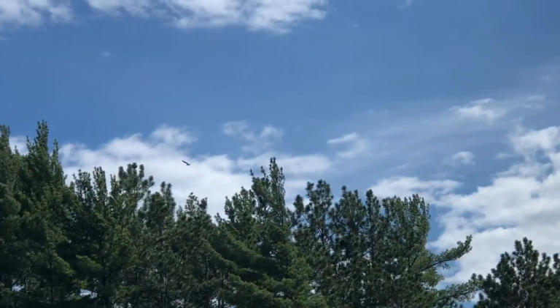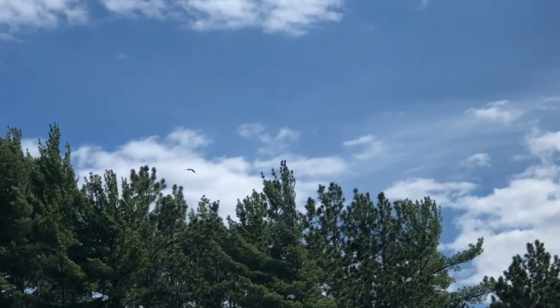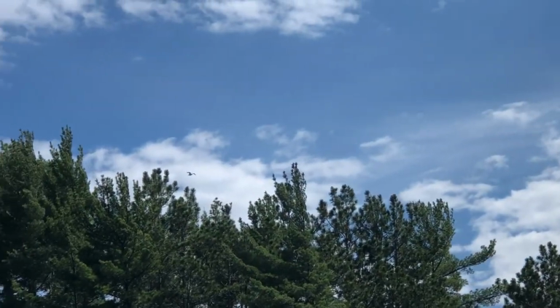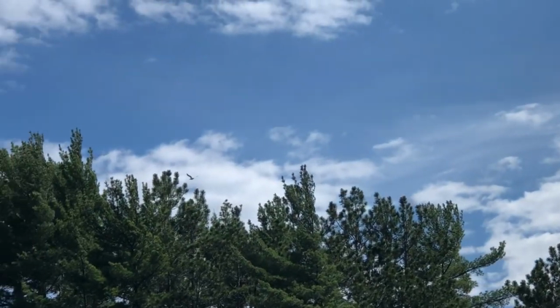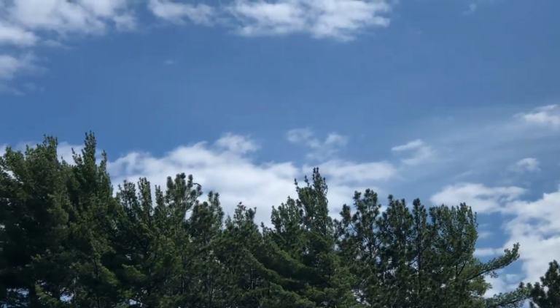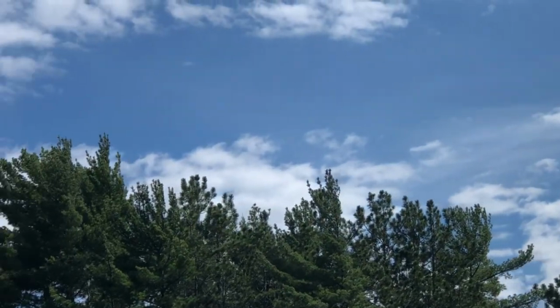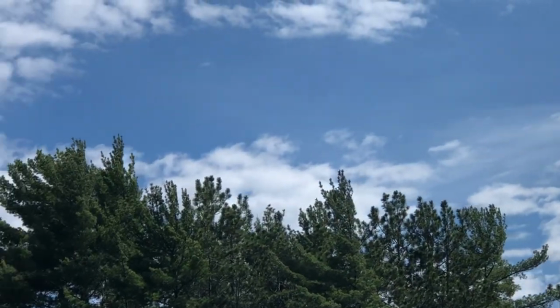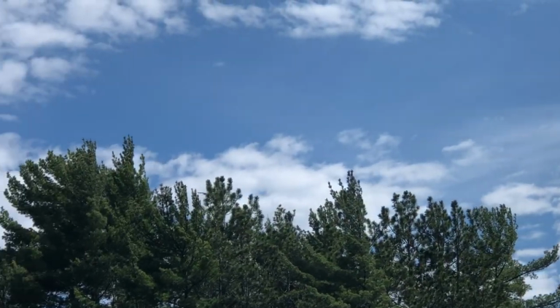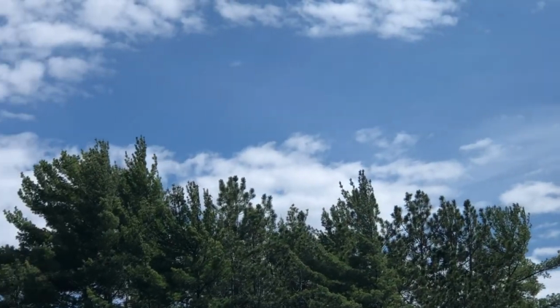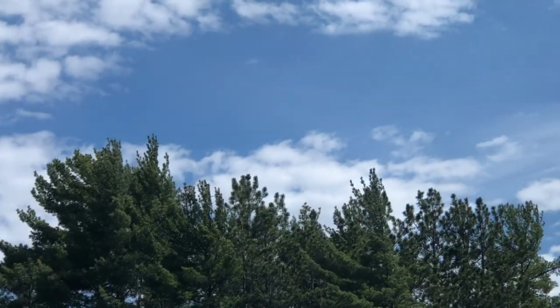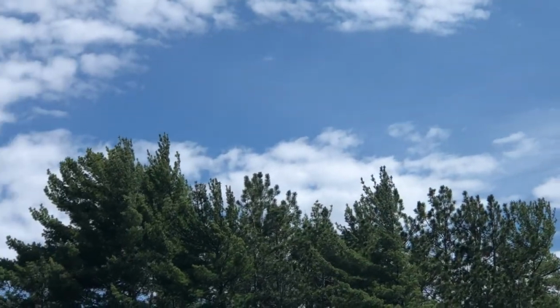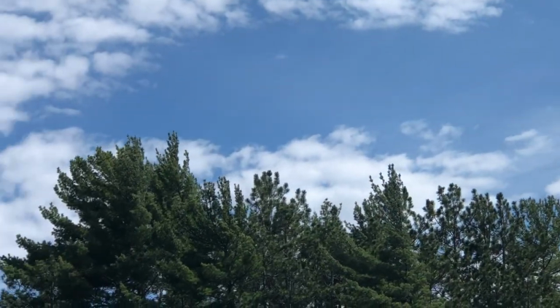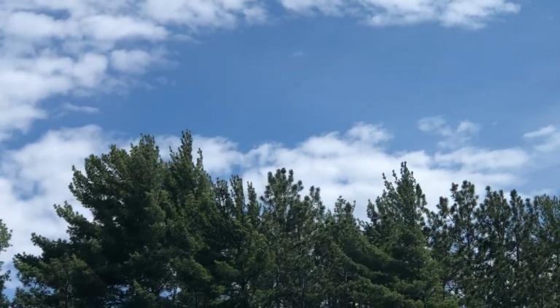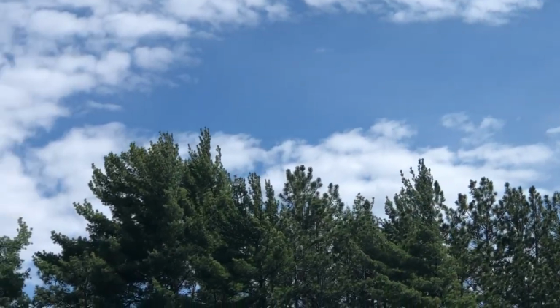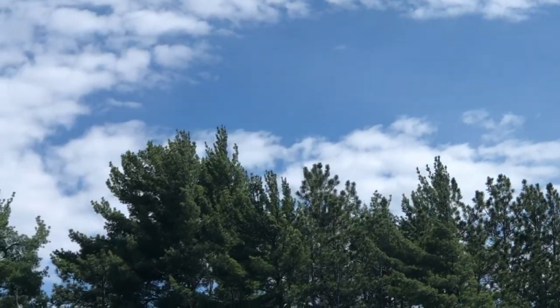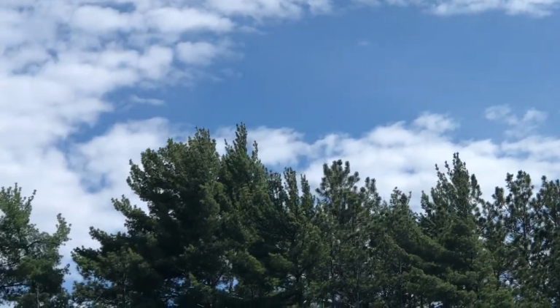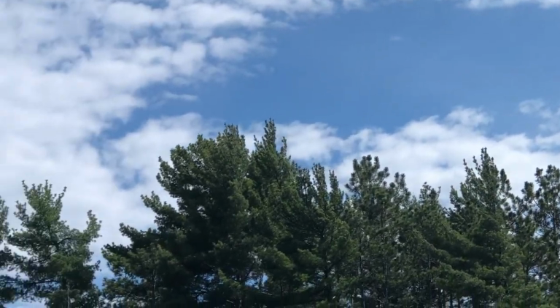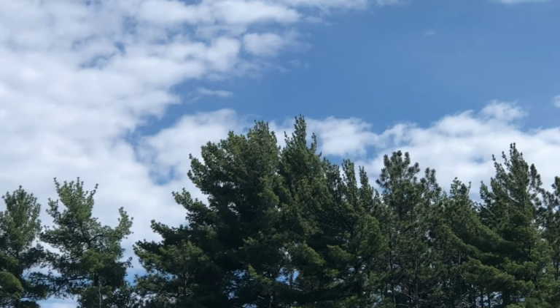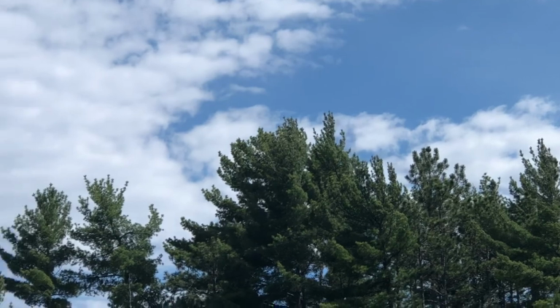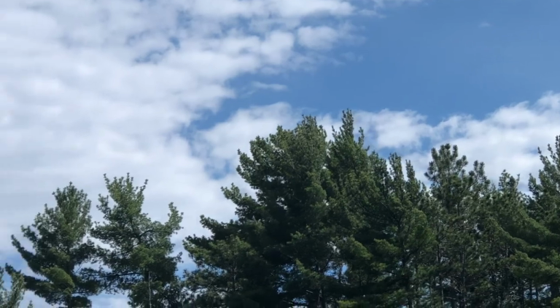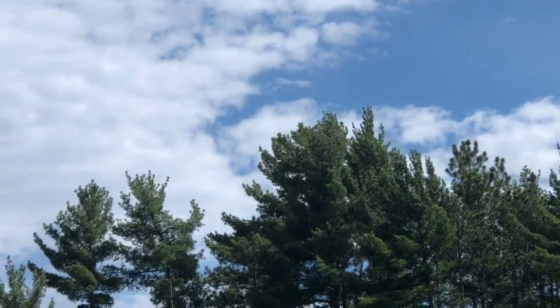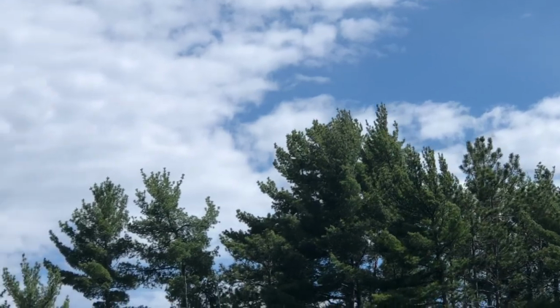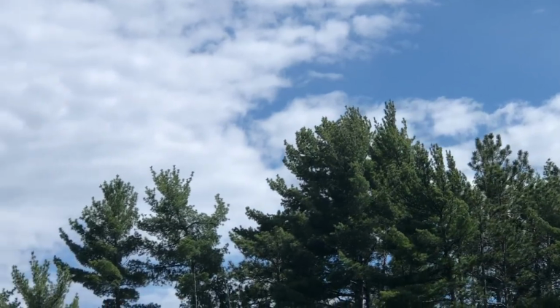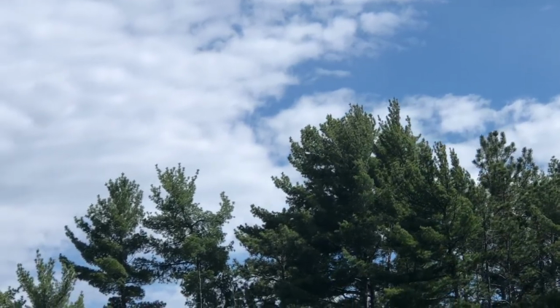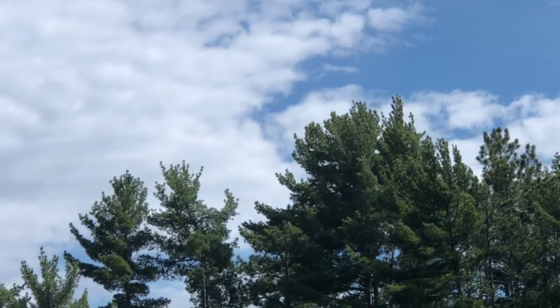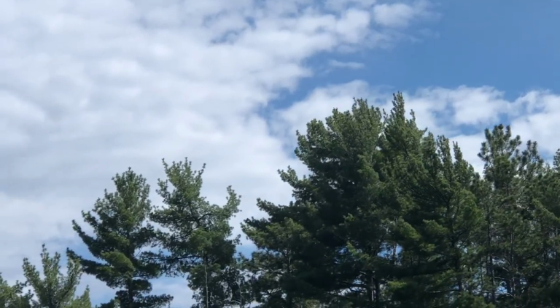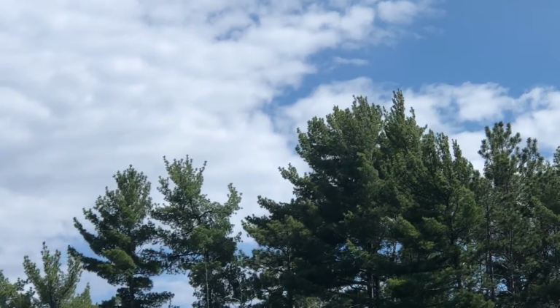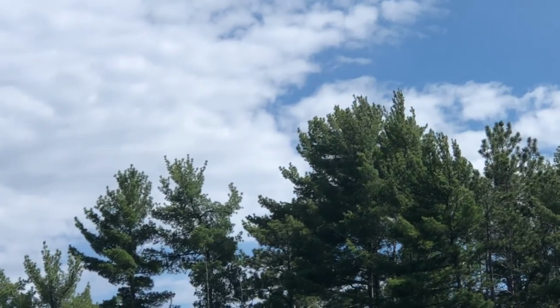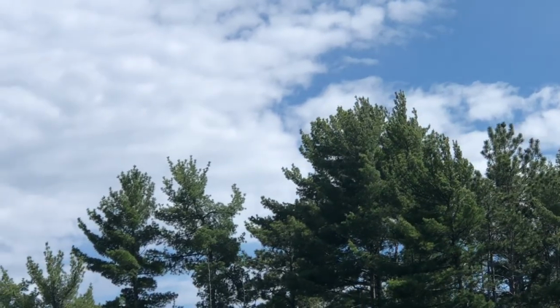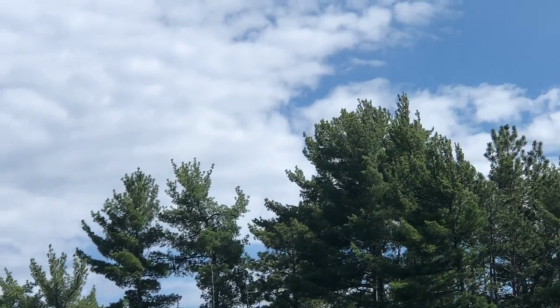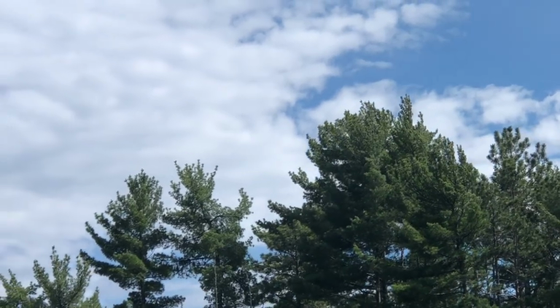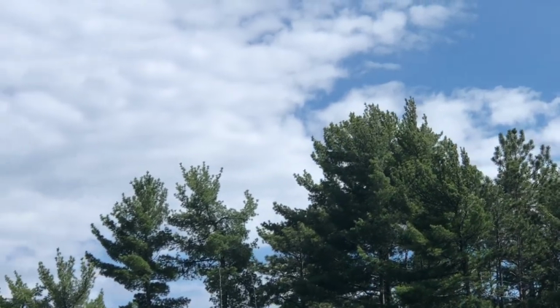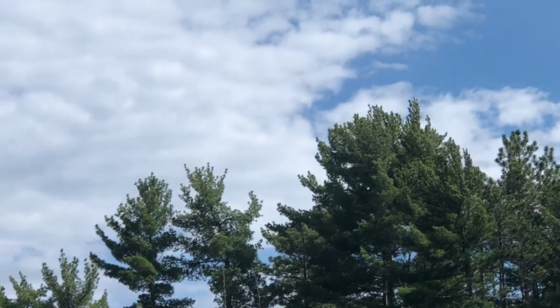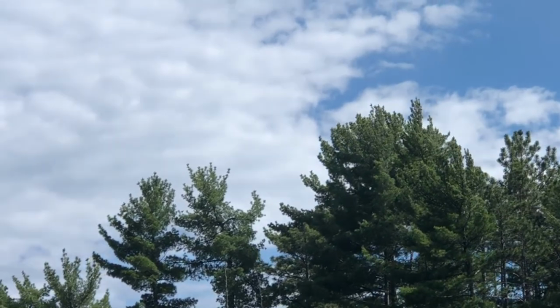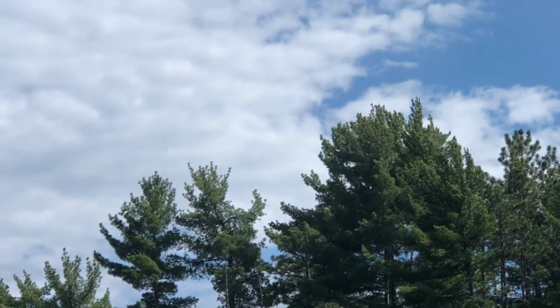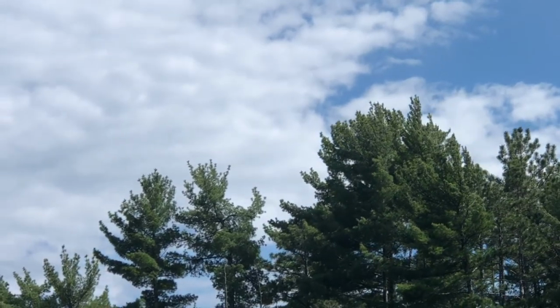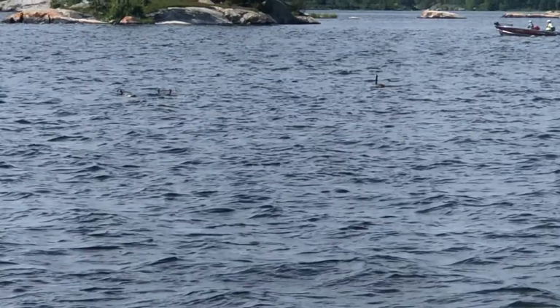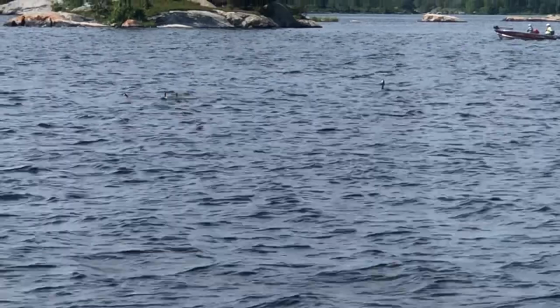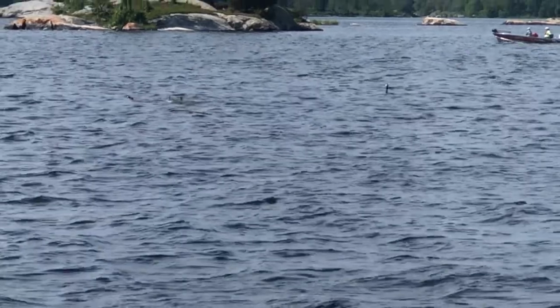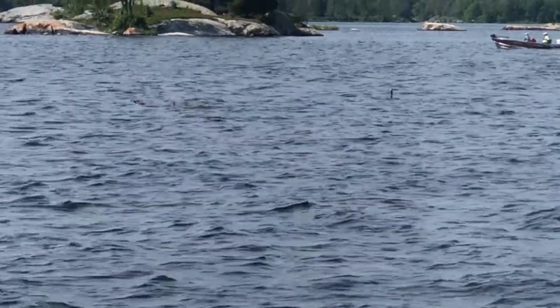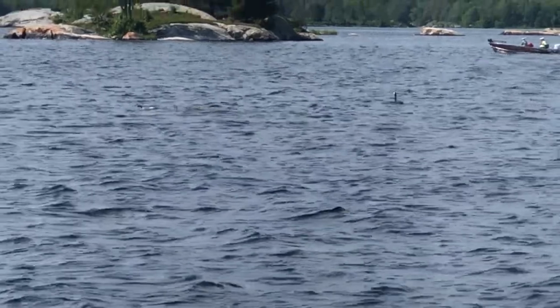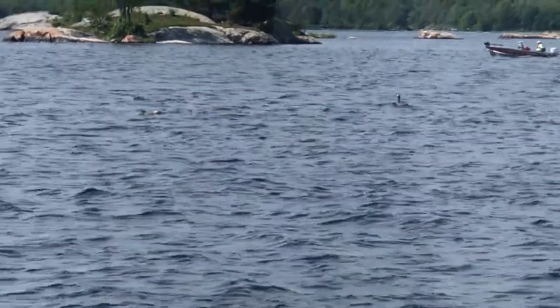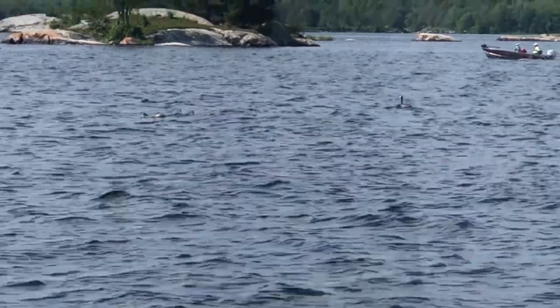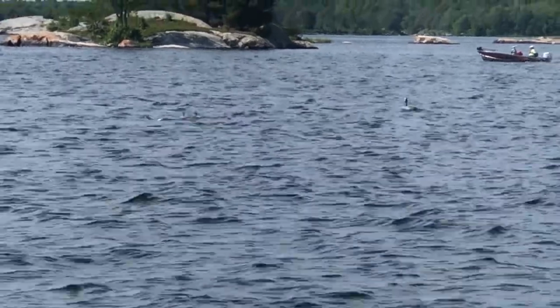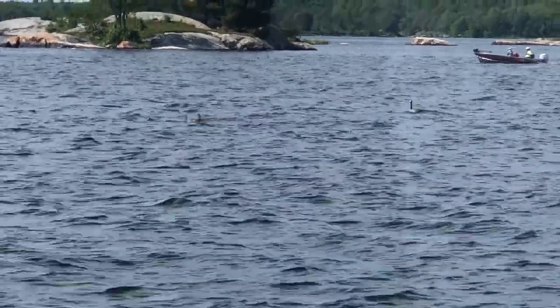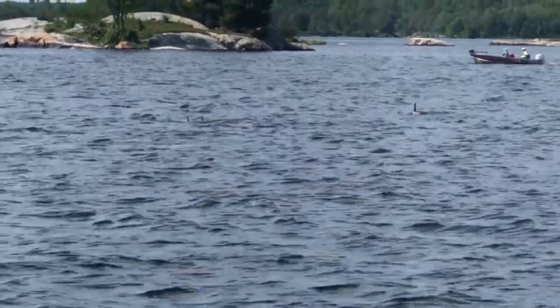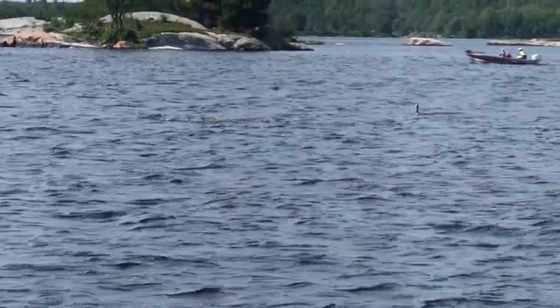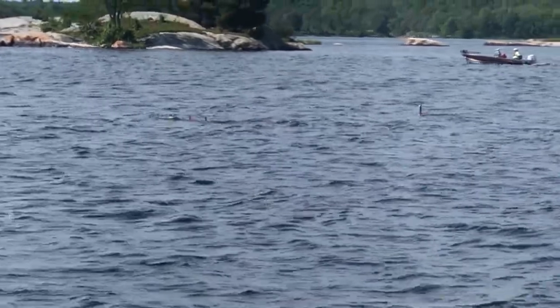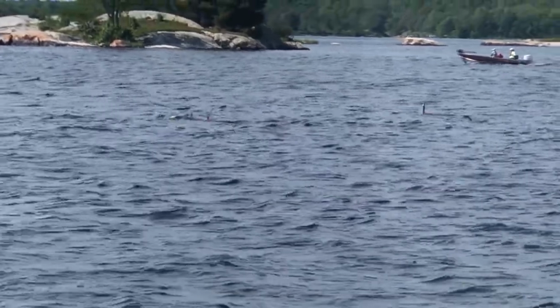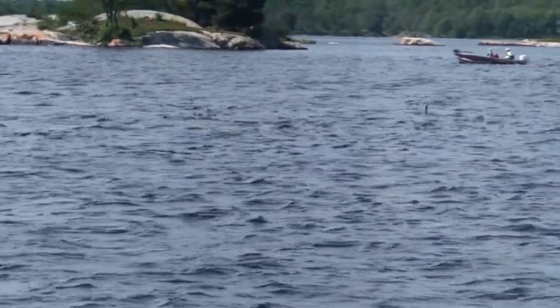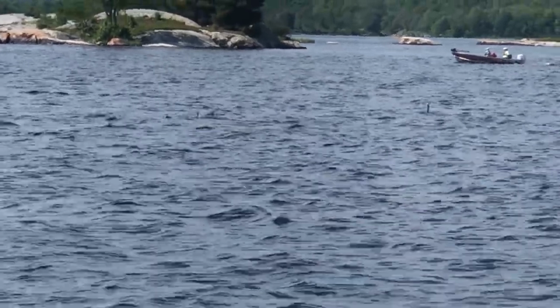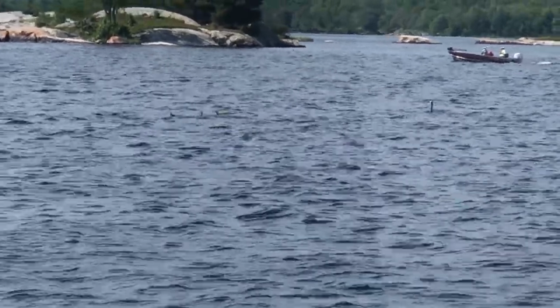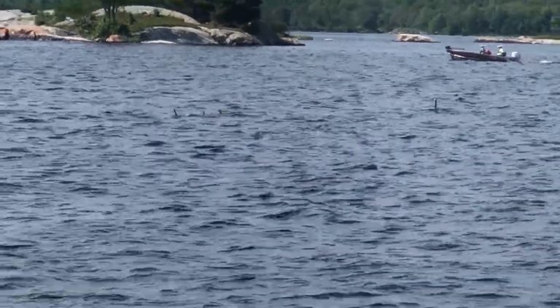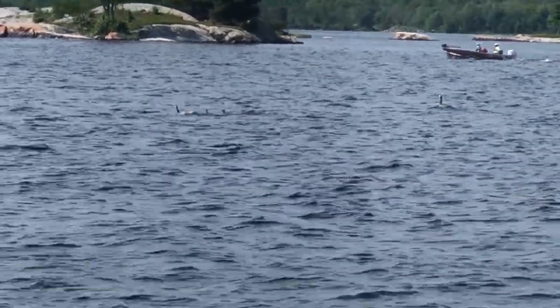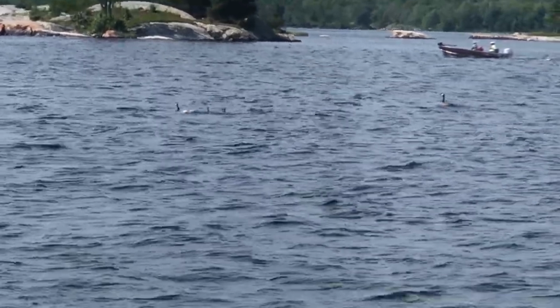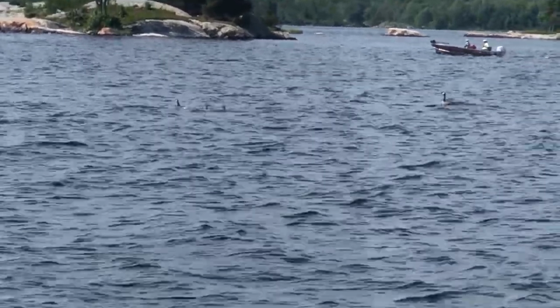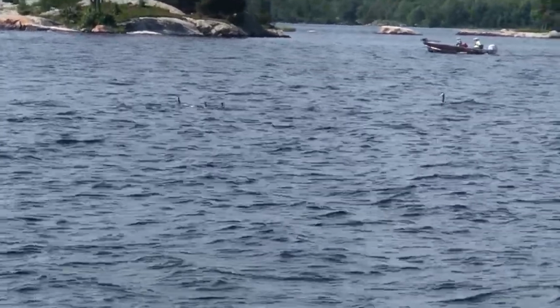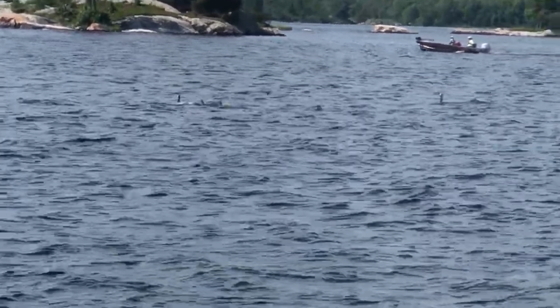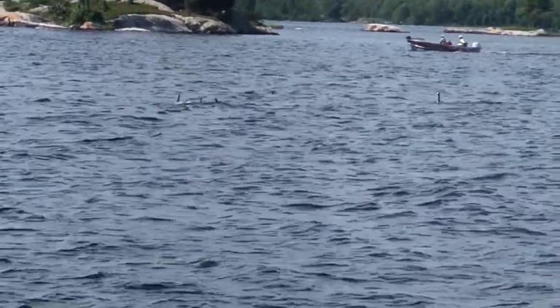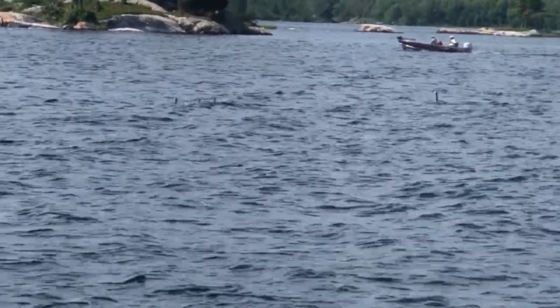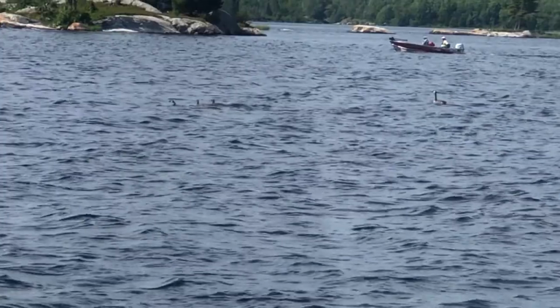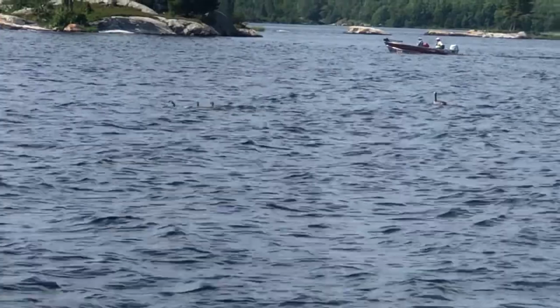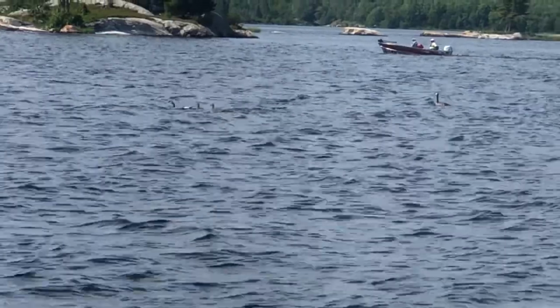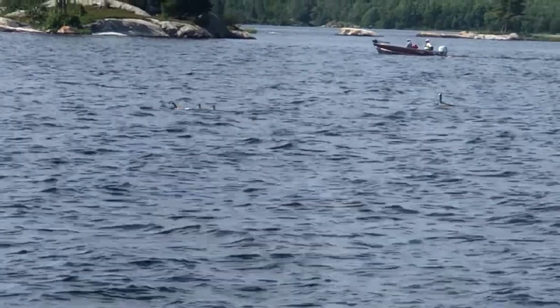Thank you for watching. I hope you enjoyed this video. Comment your thoughts on Voyageurs down below, subscribe for more content, and I'll see you next time.